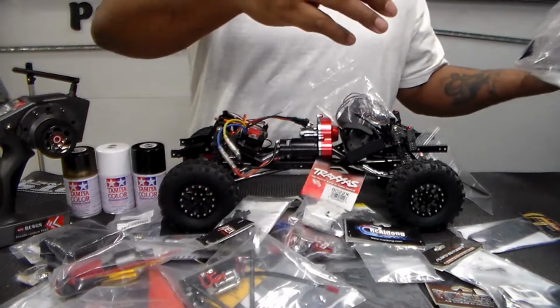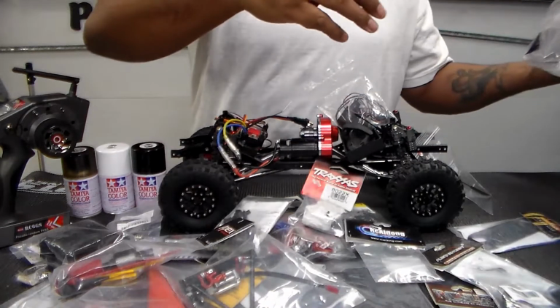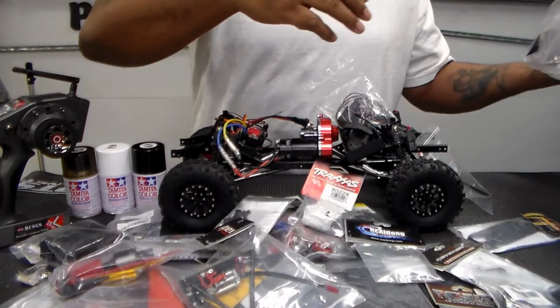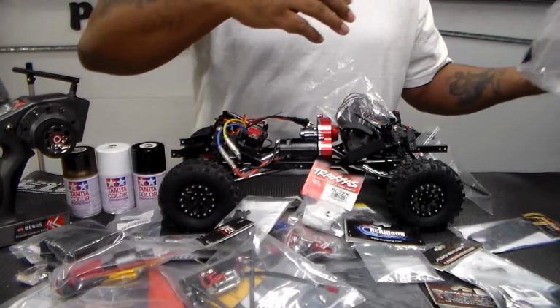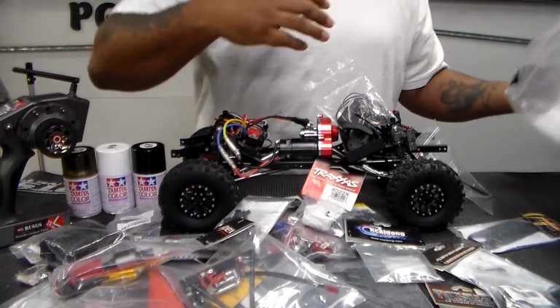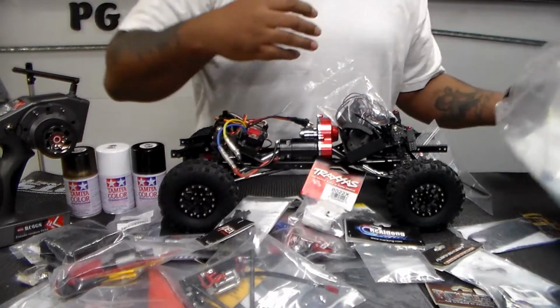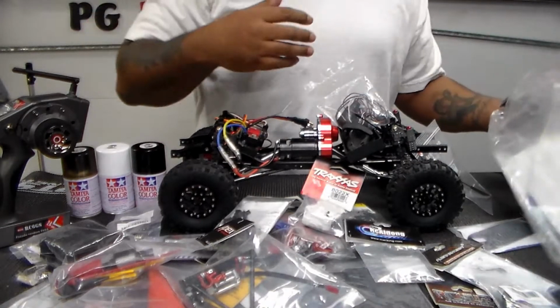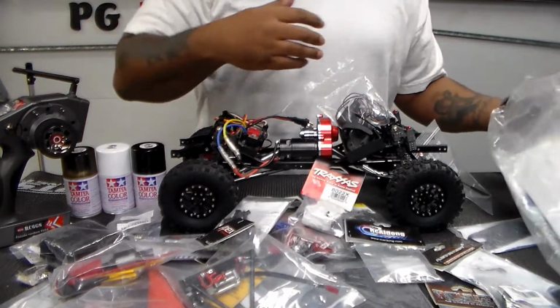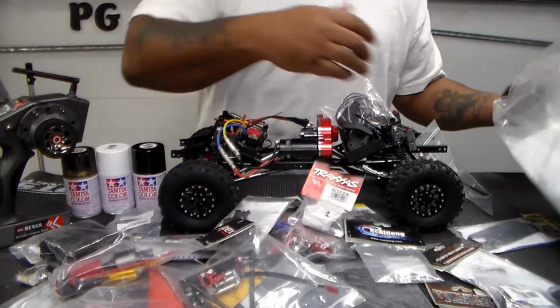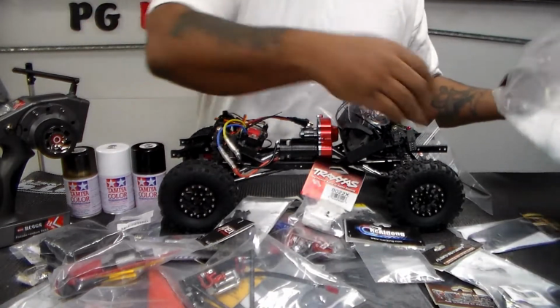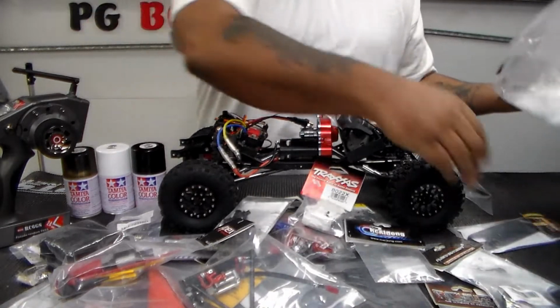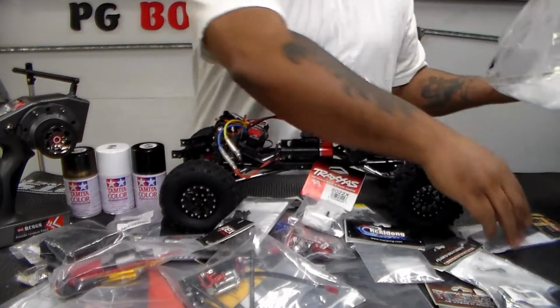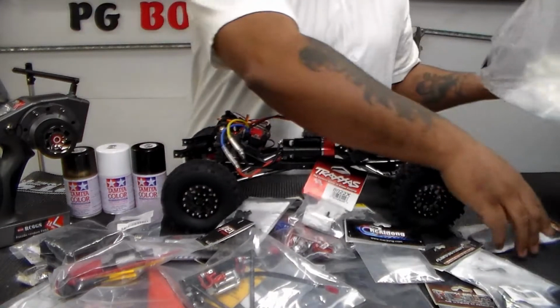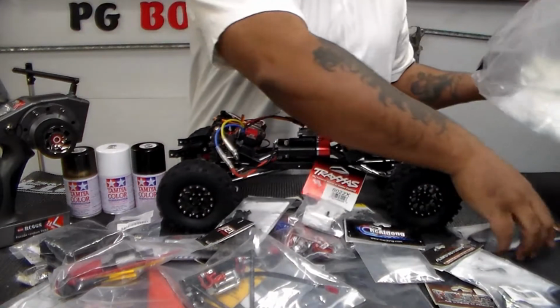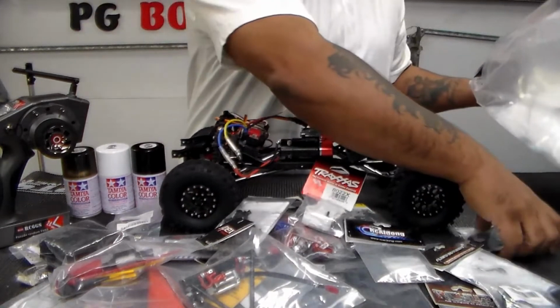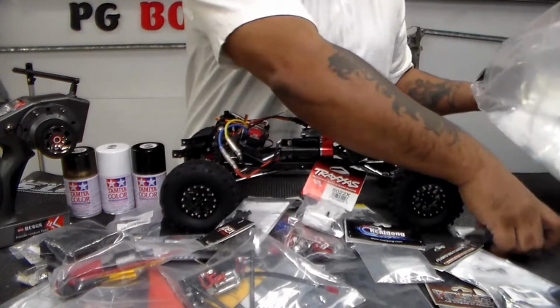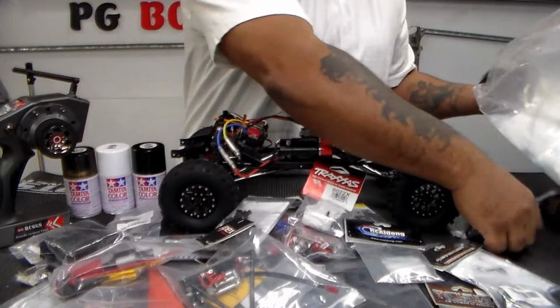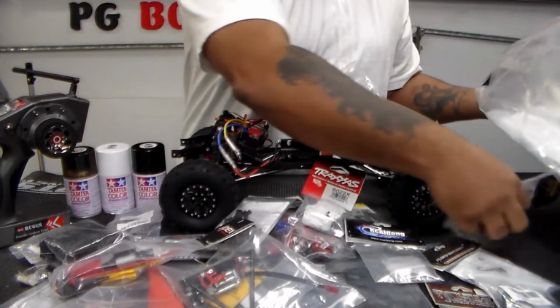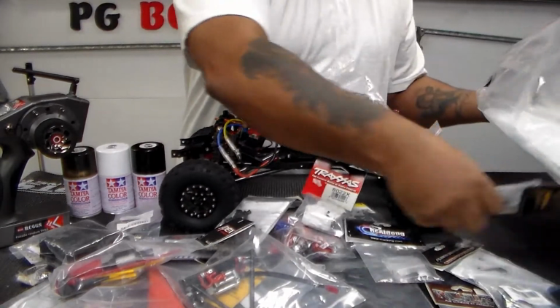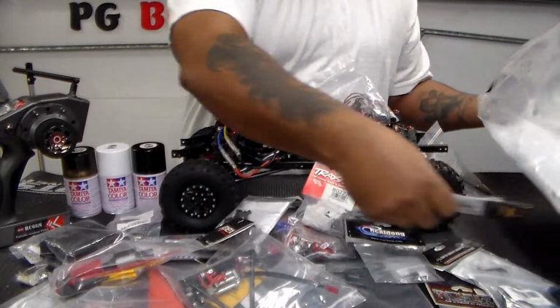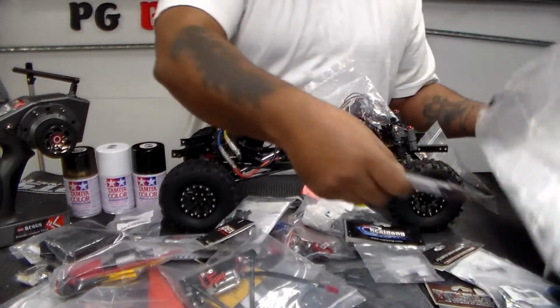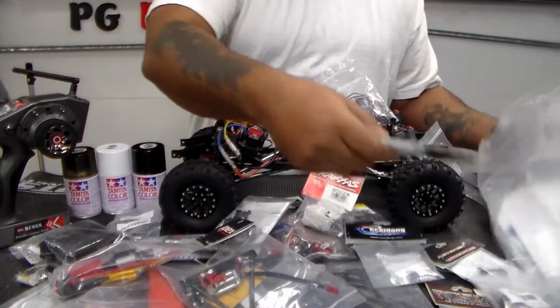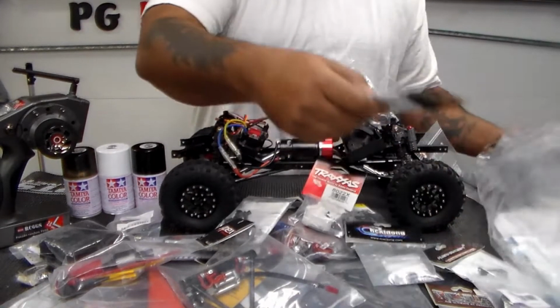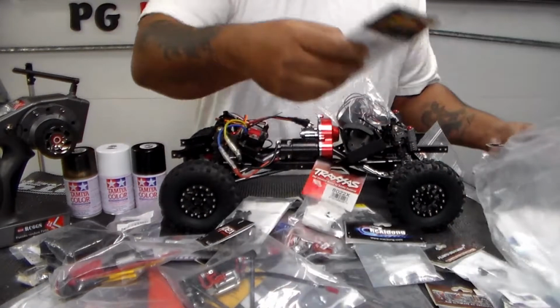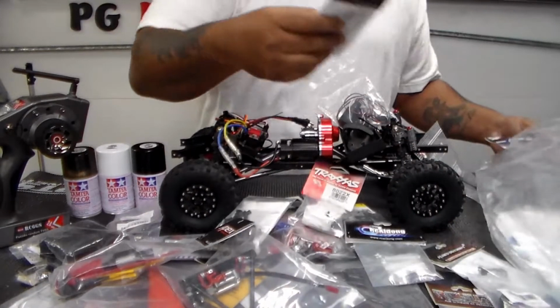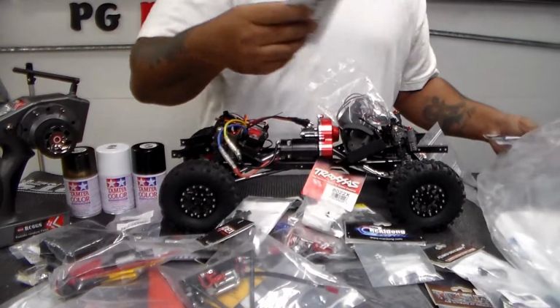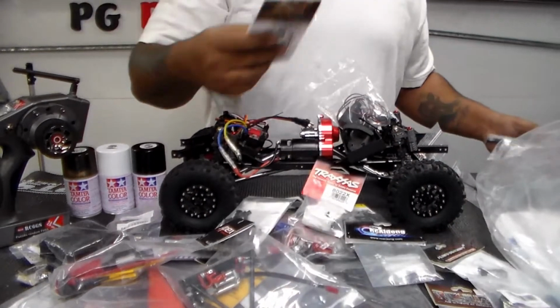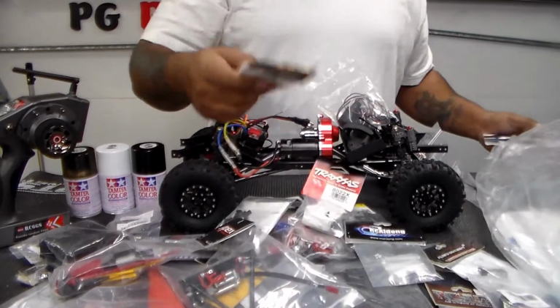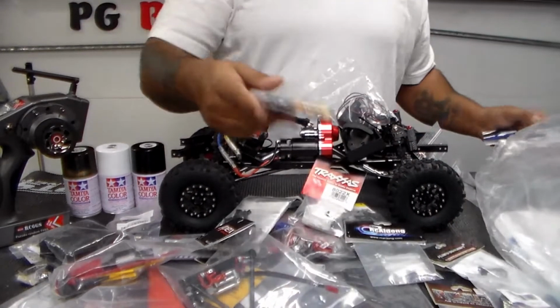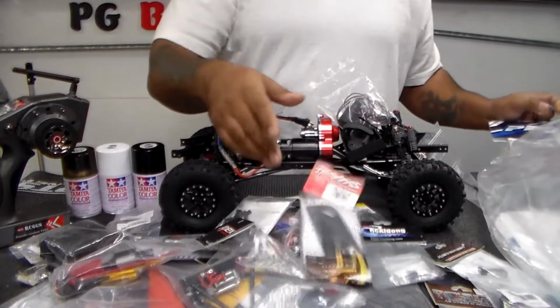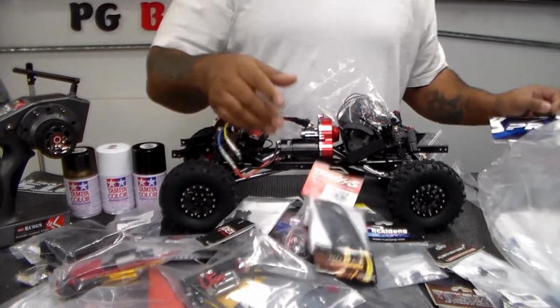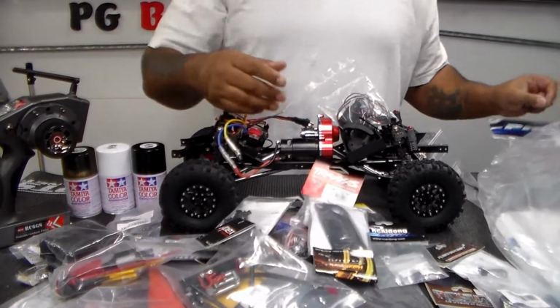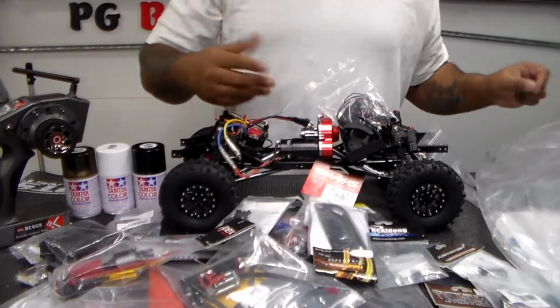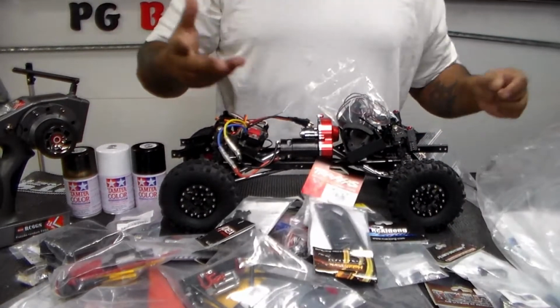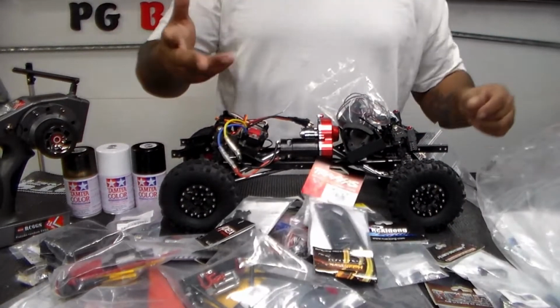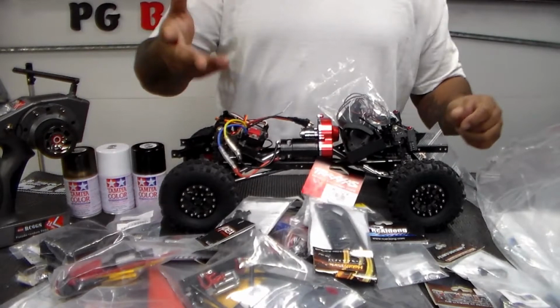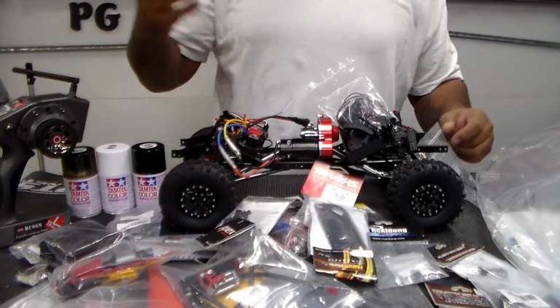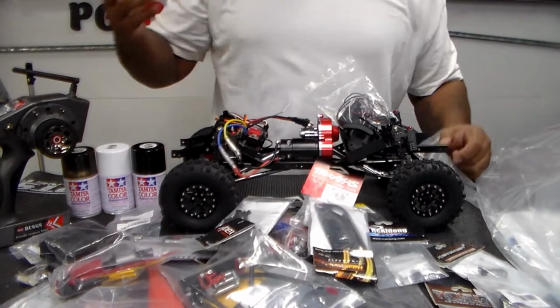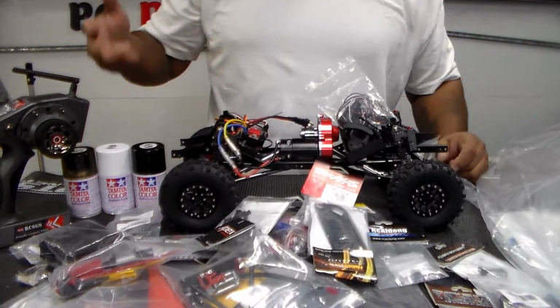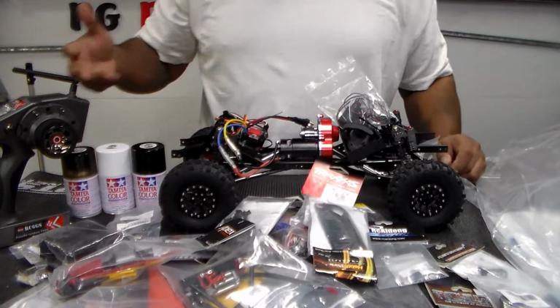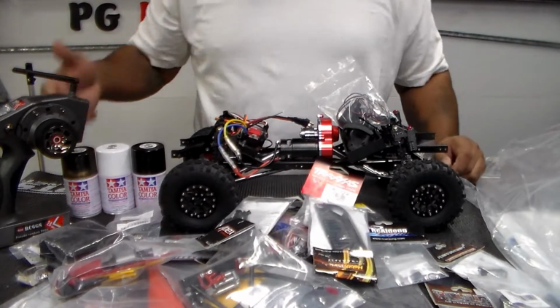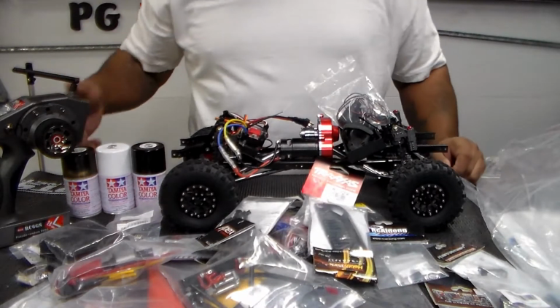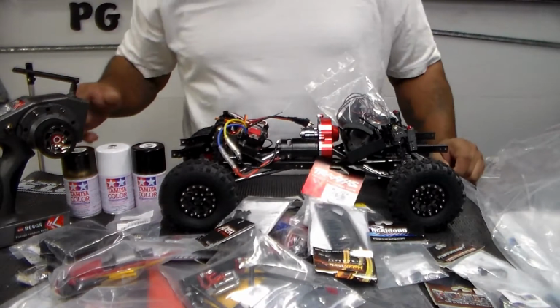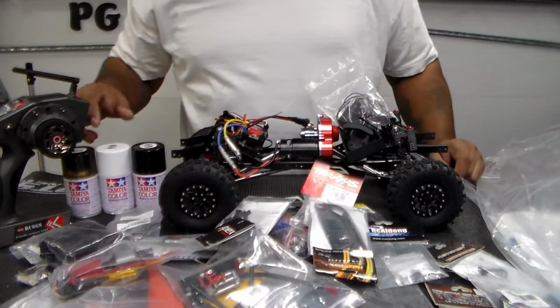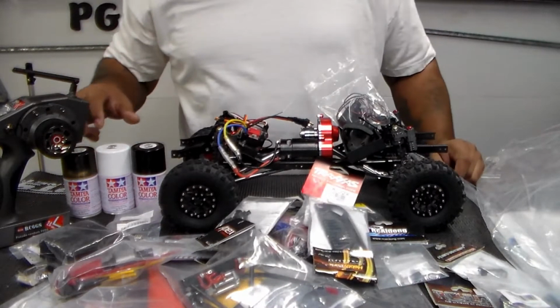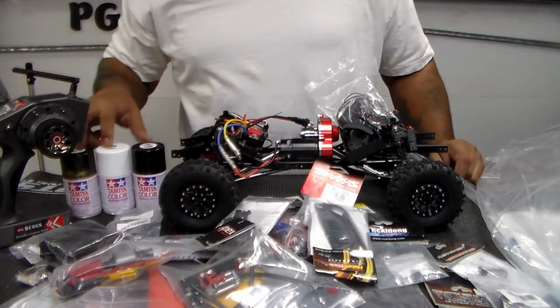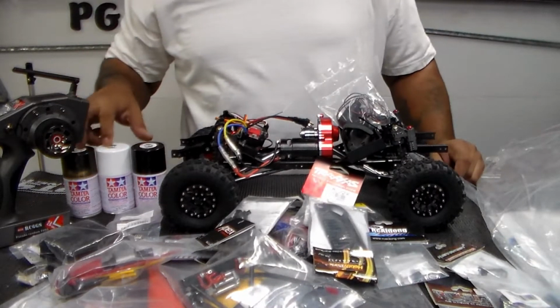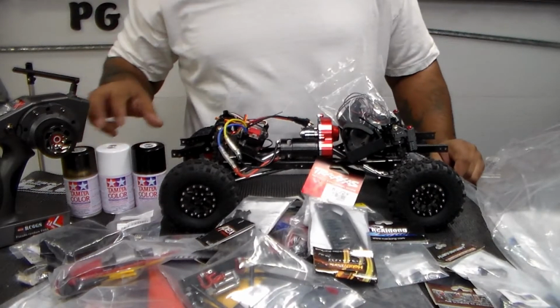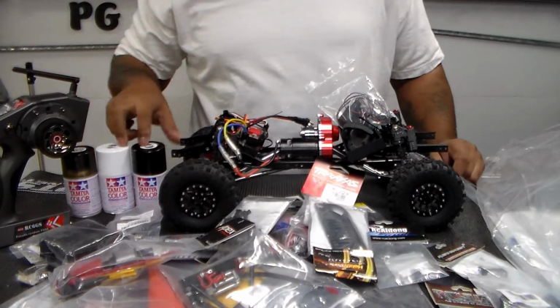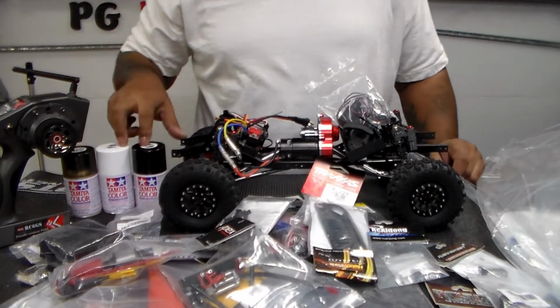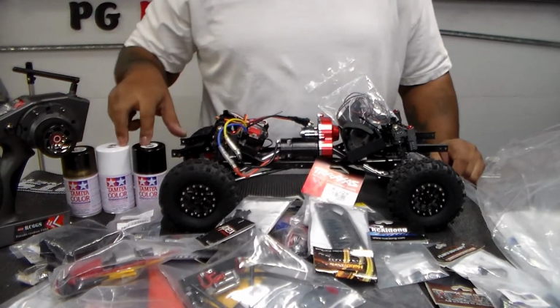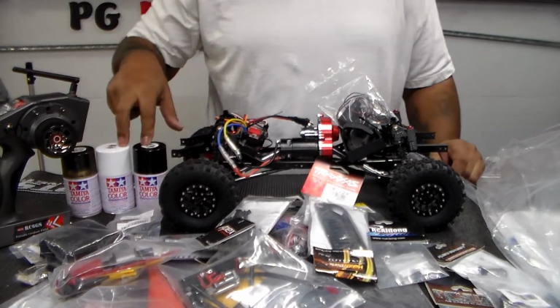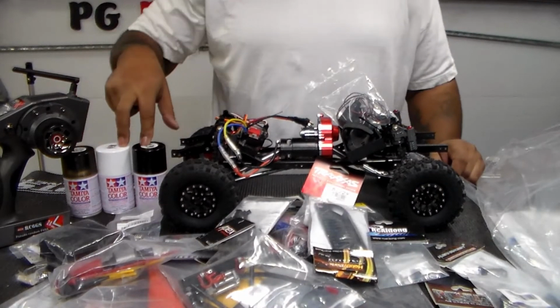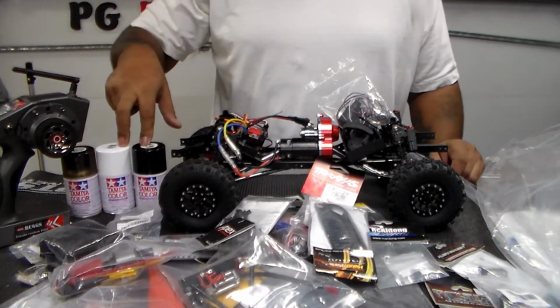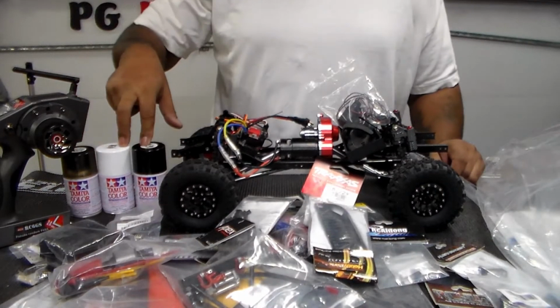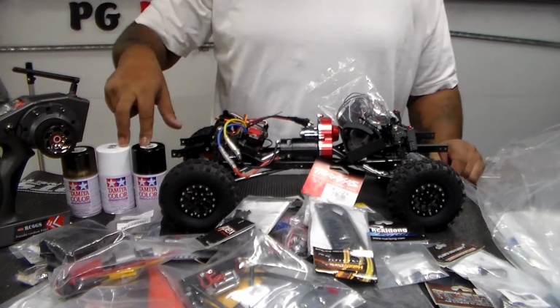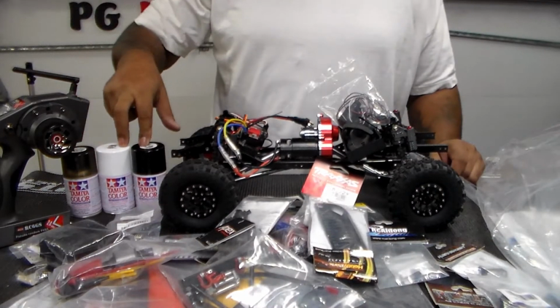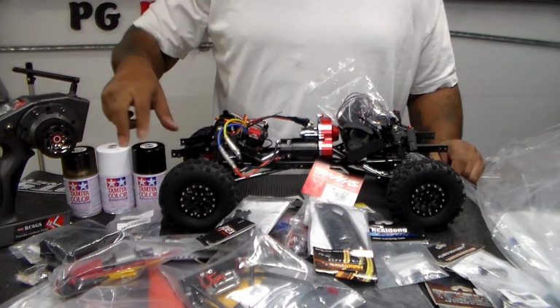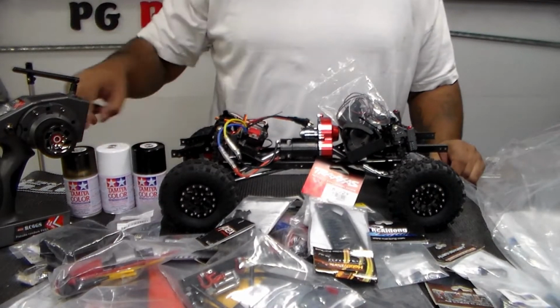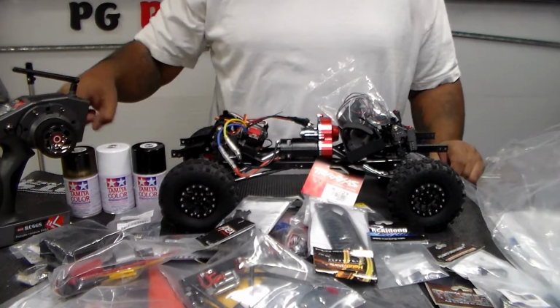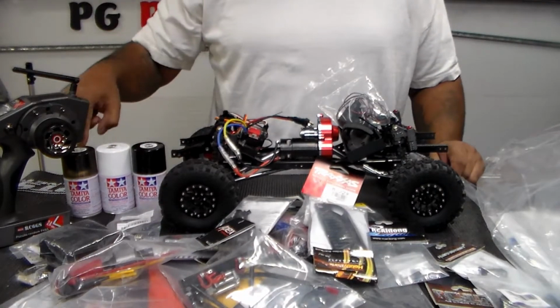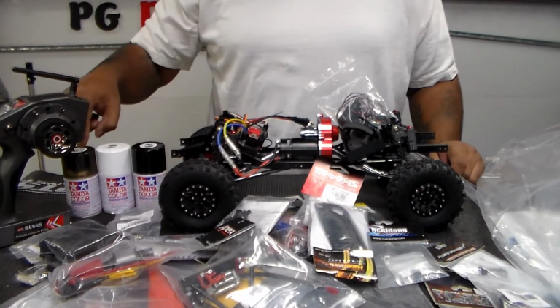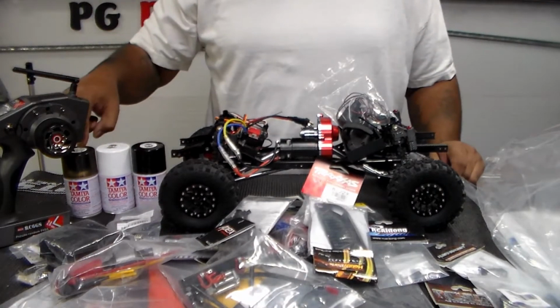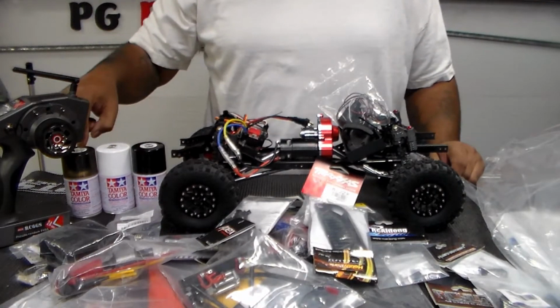It's a Pro-Line Jeep body — four-door Wrangler. I'm going to put this on. Color scheme, obviously, you can see it's going to be black and white with tinted windows.